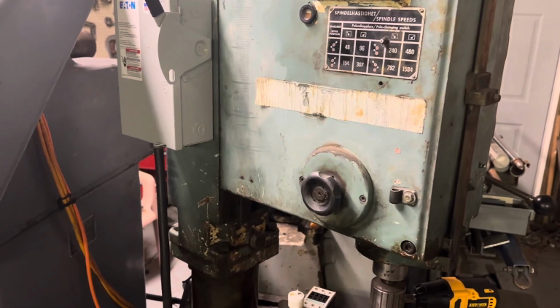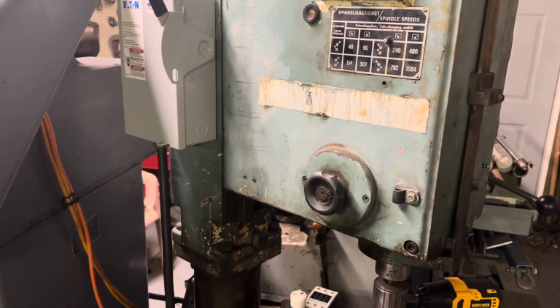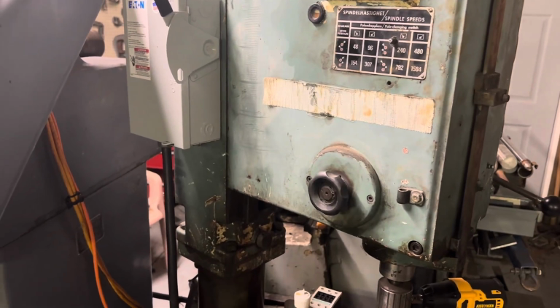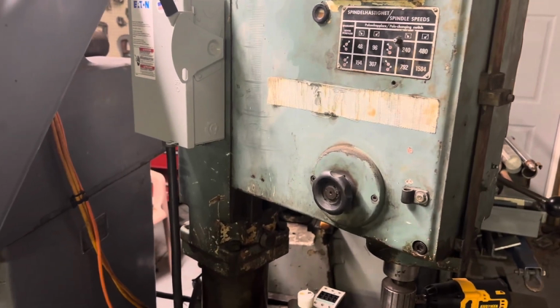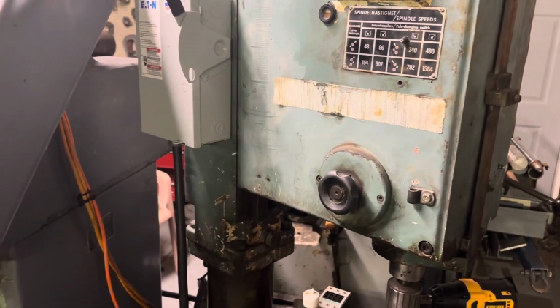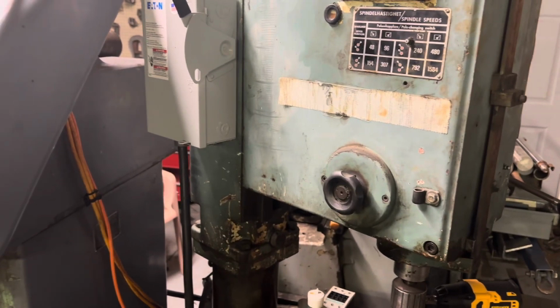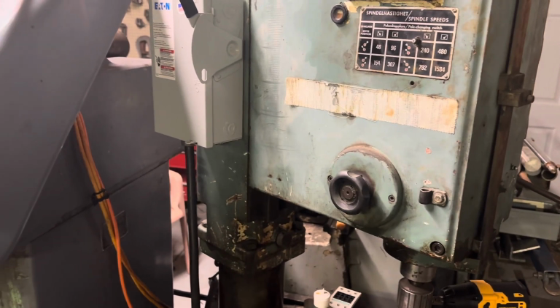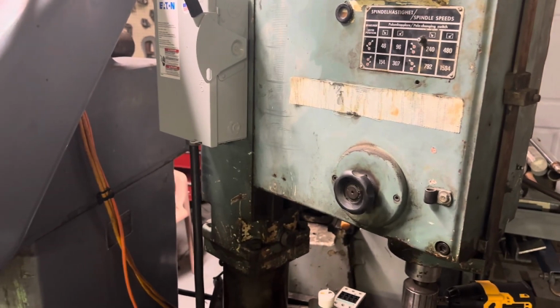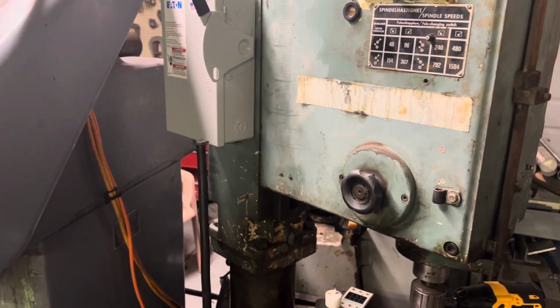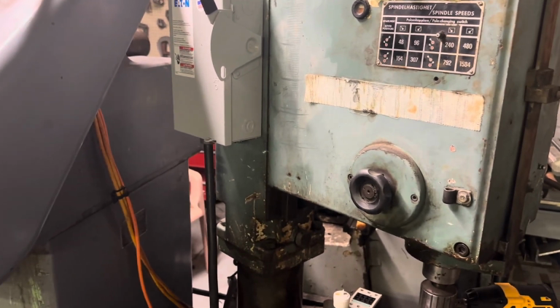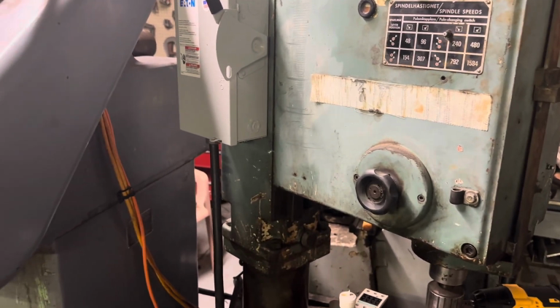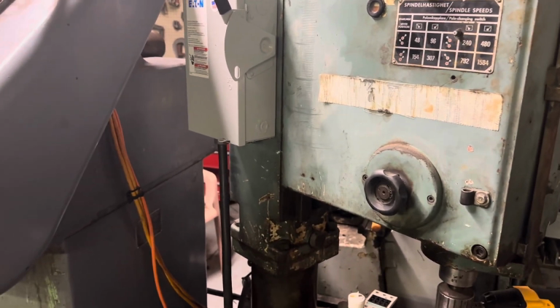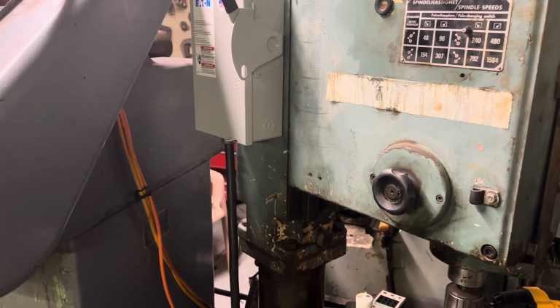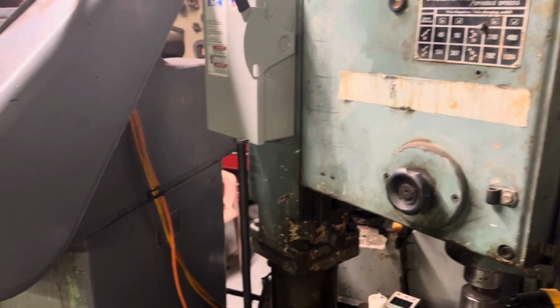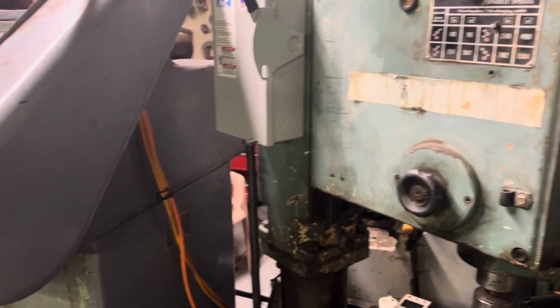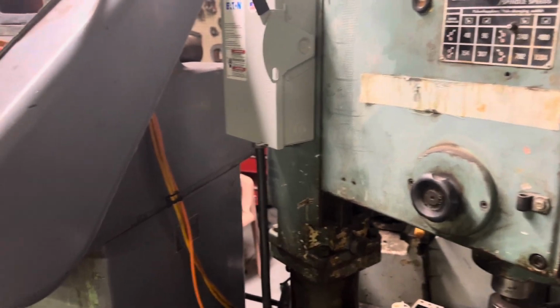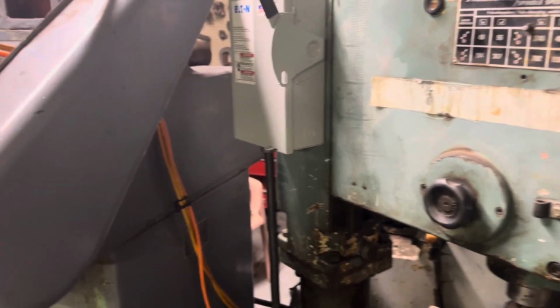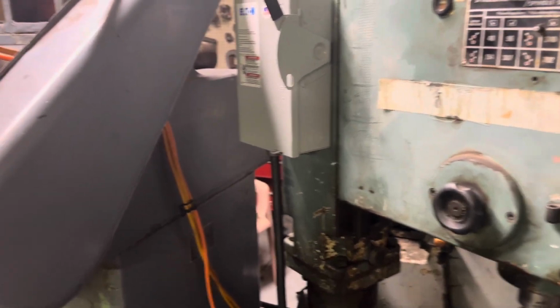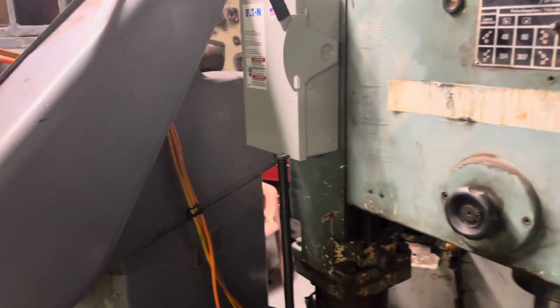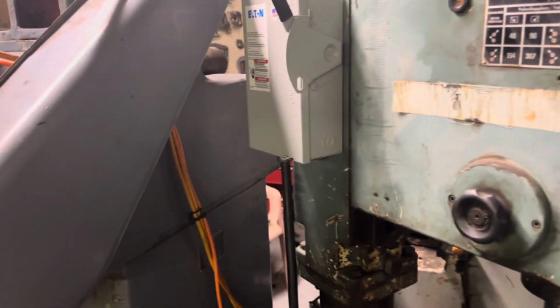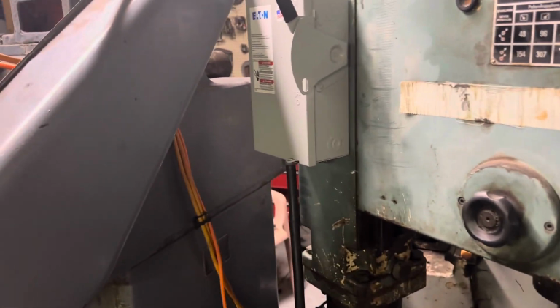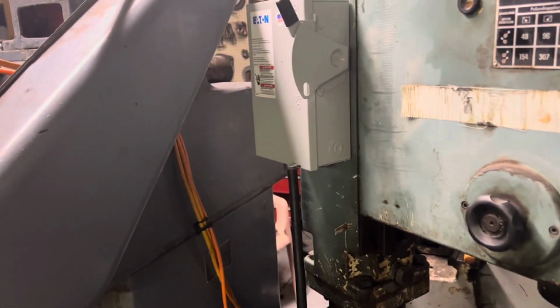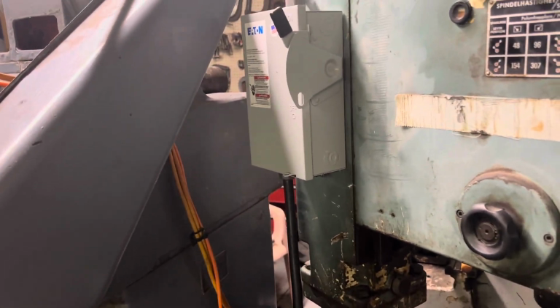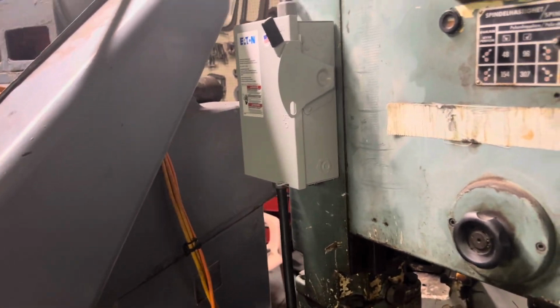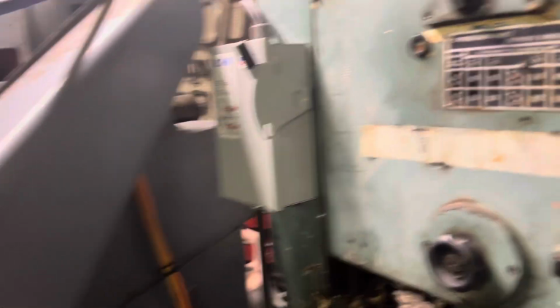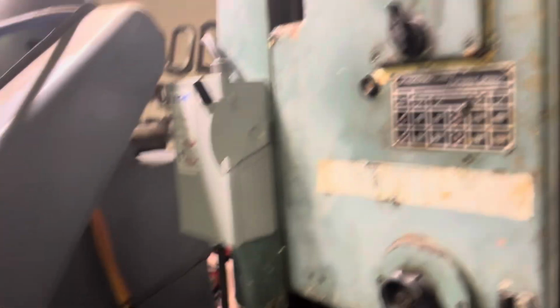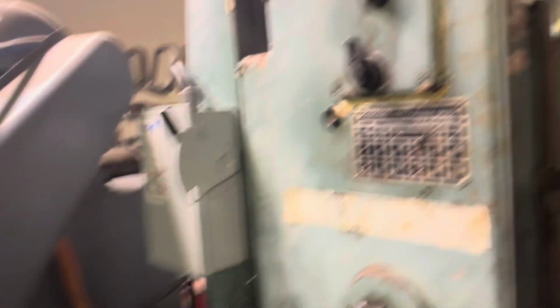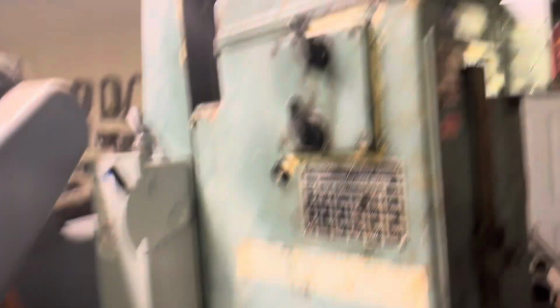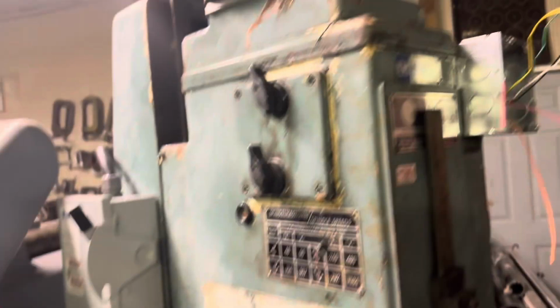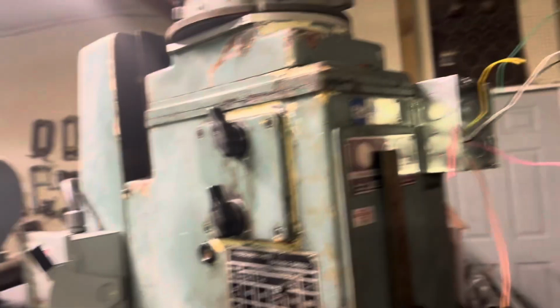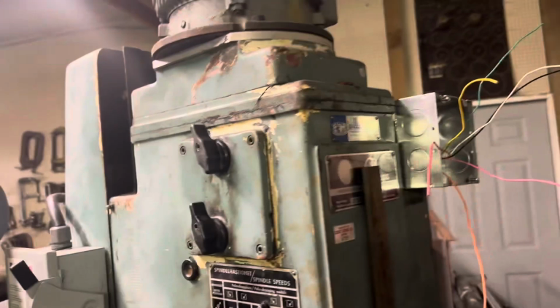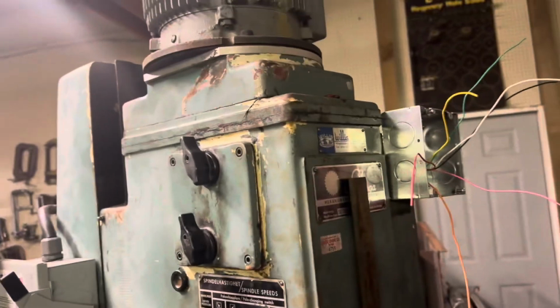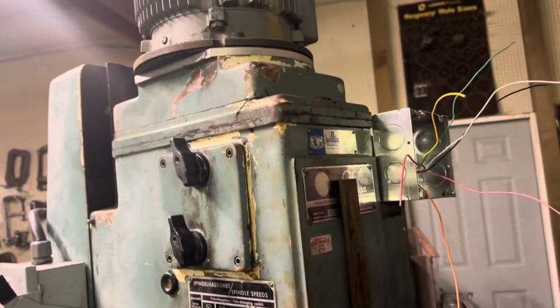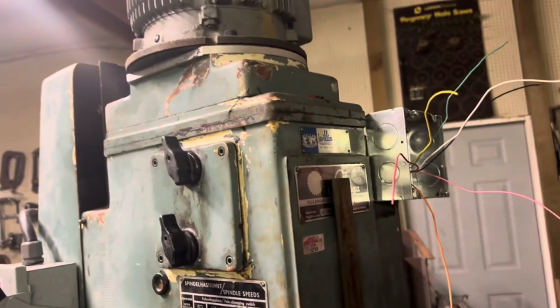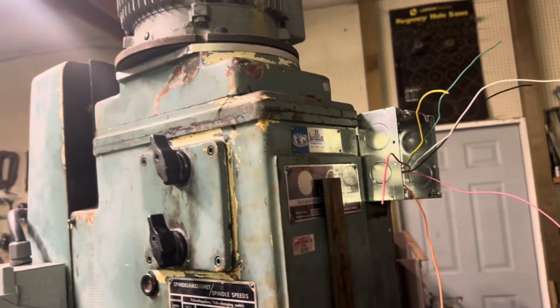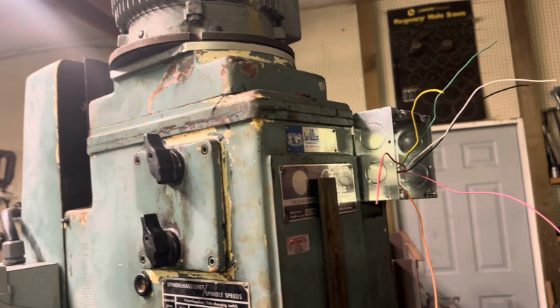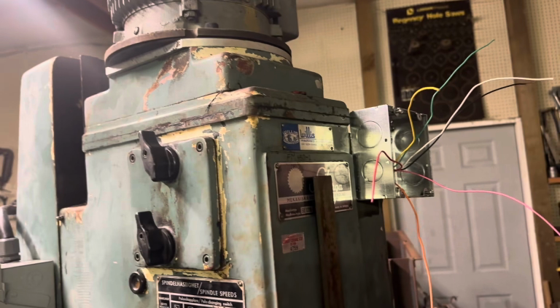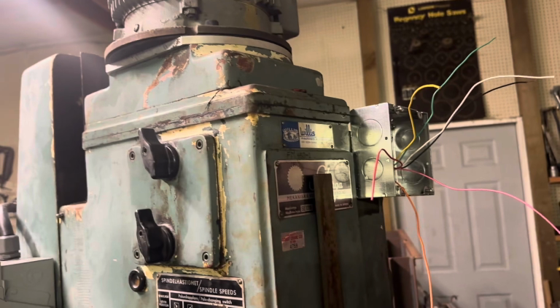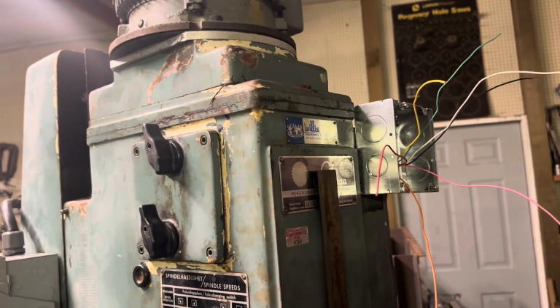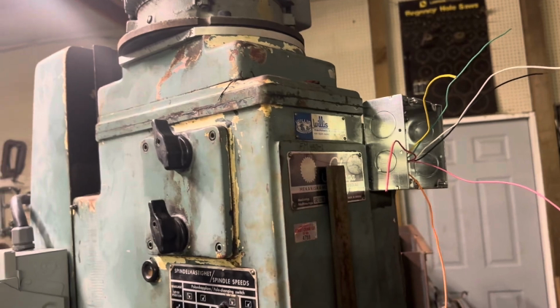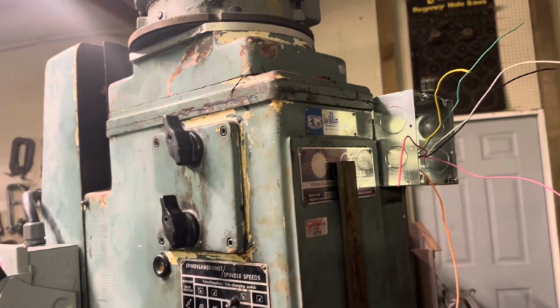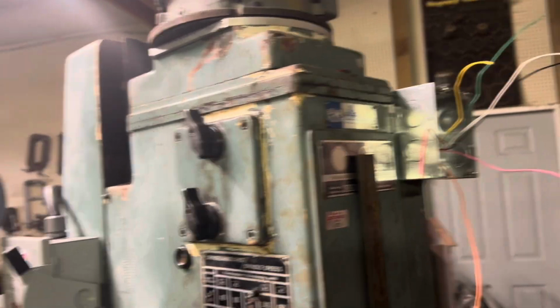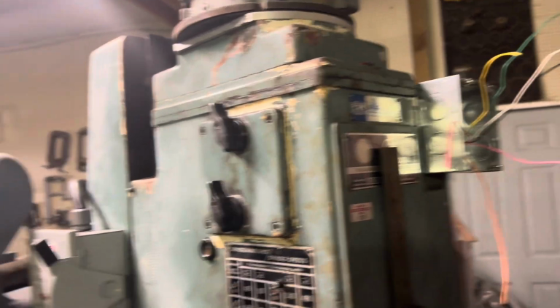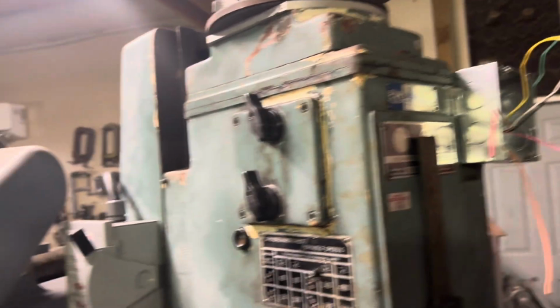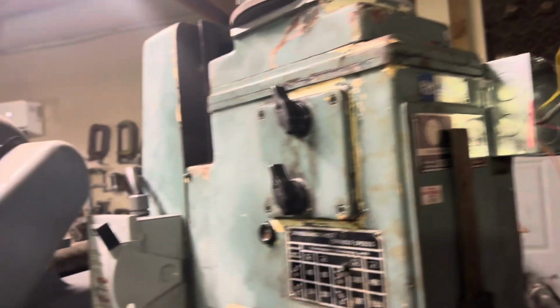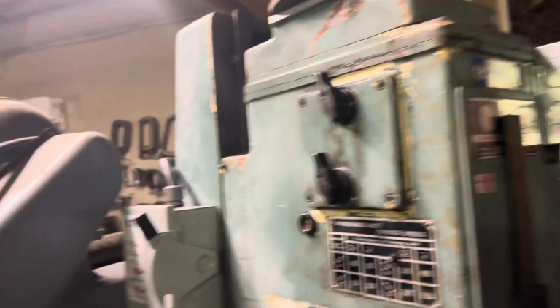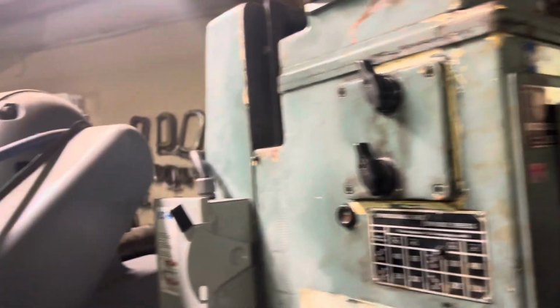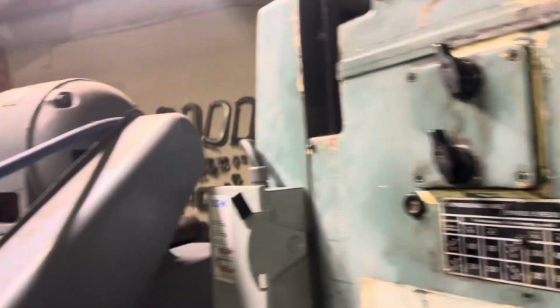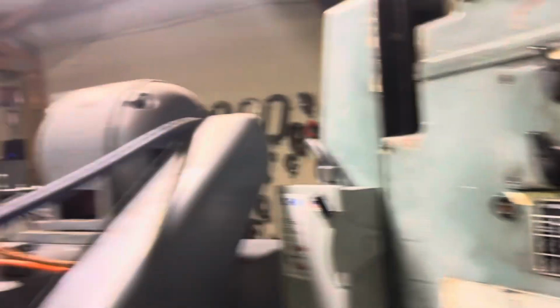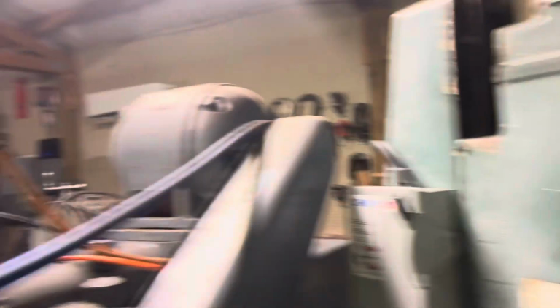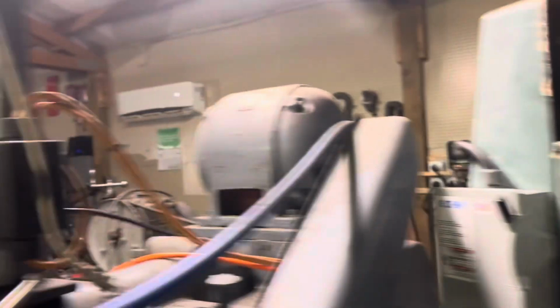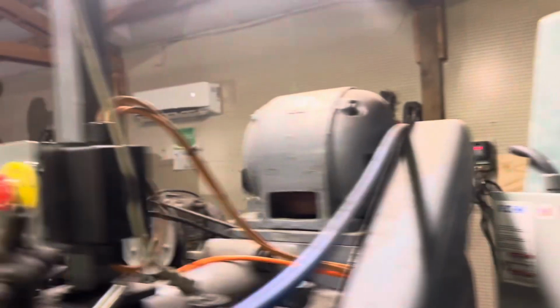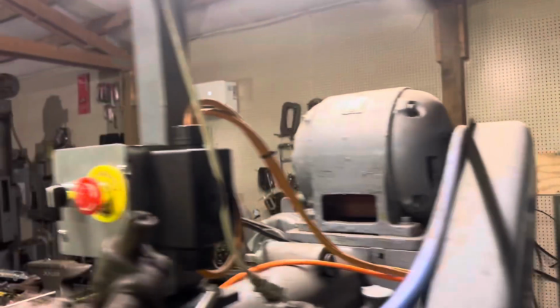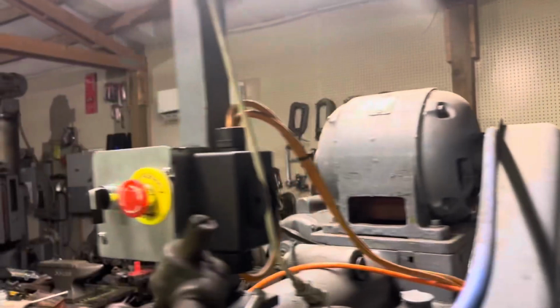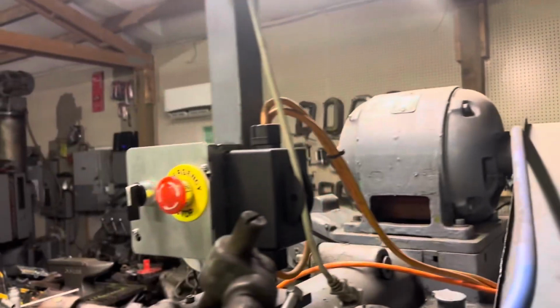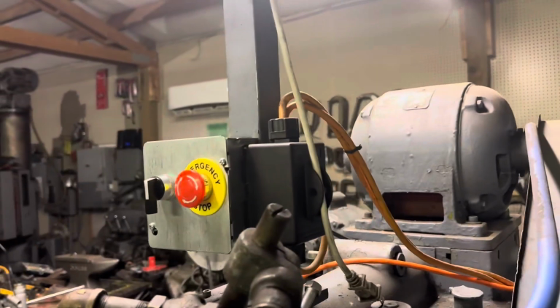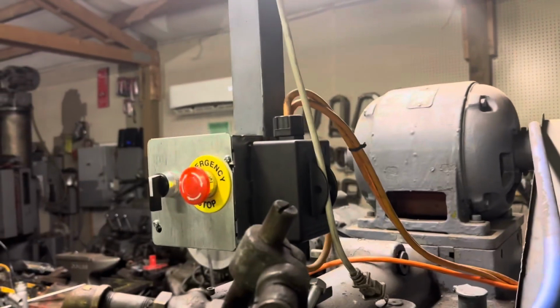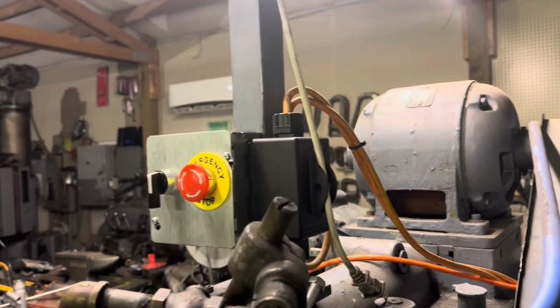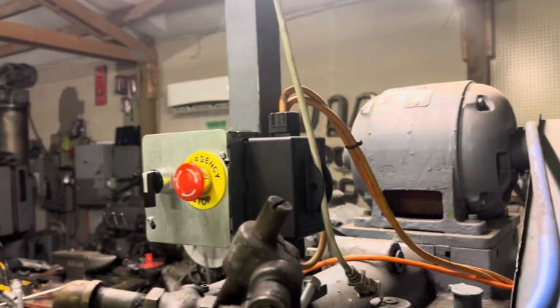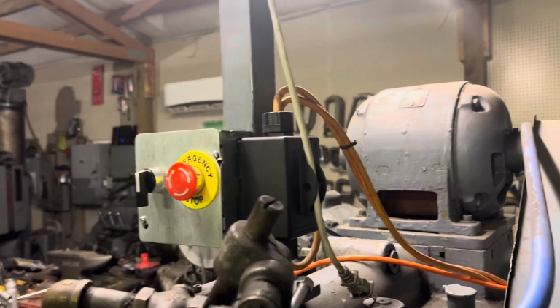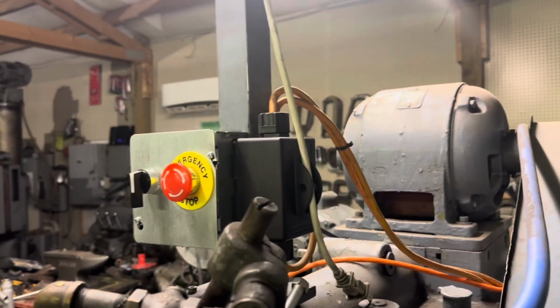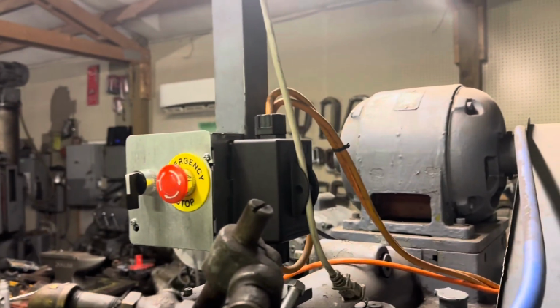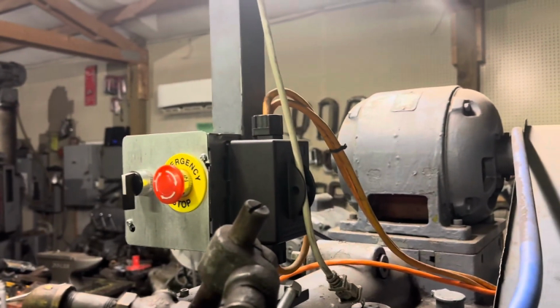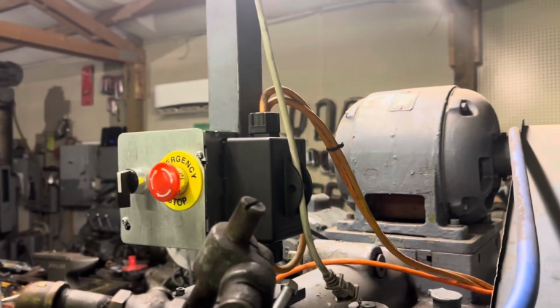Hi, this is Adam with Small Town Machine Shop. Today I'm going to finish the wiring, hopefully, on this little brick and drill press. Got the wiring on the milling machine done.